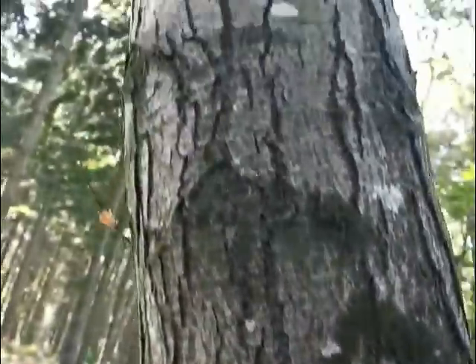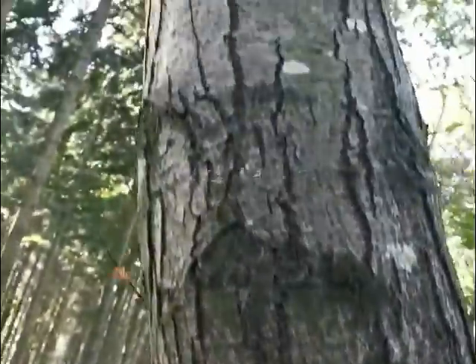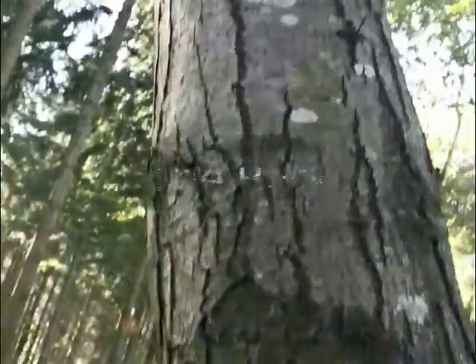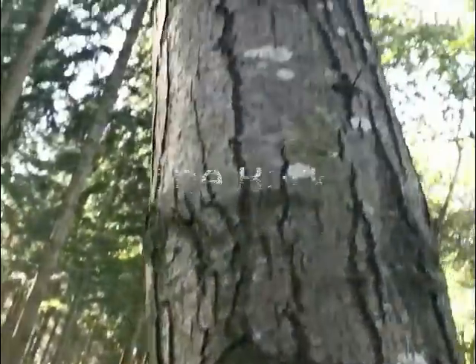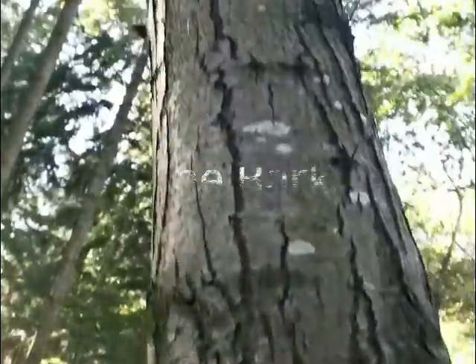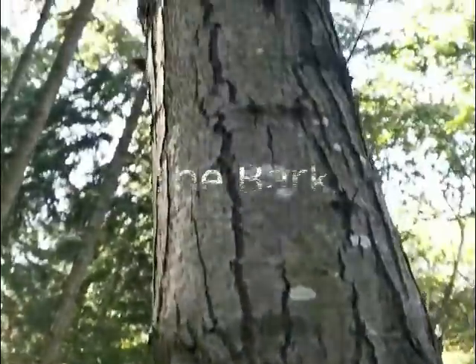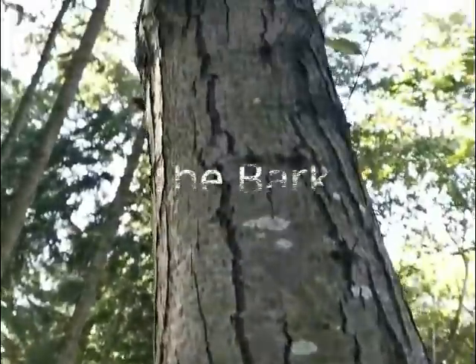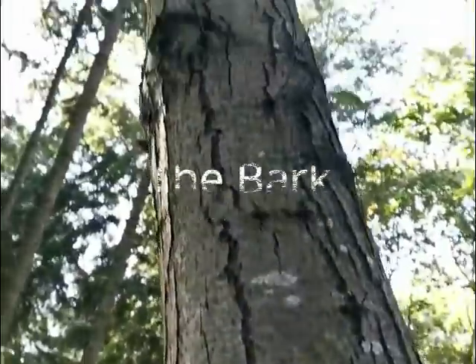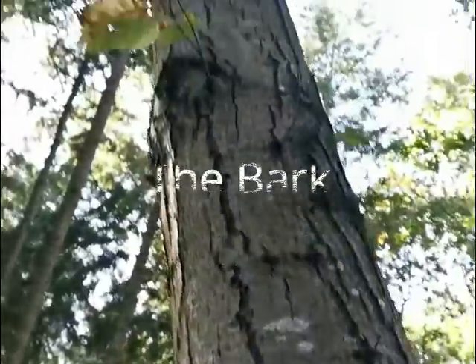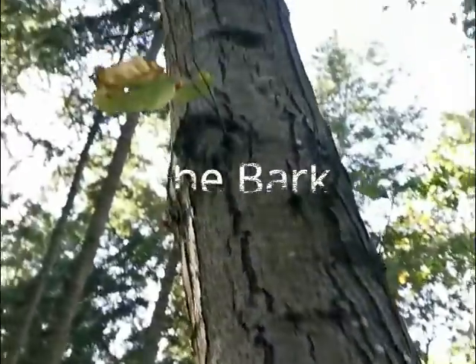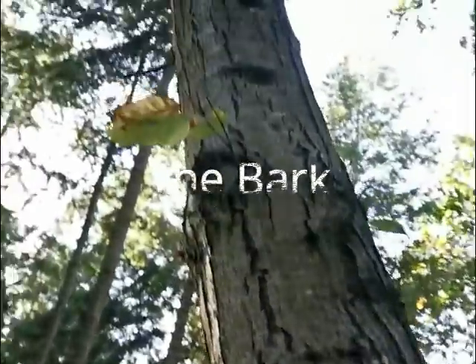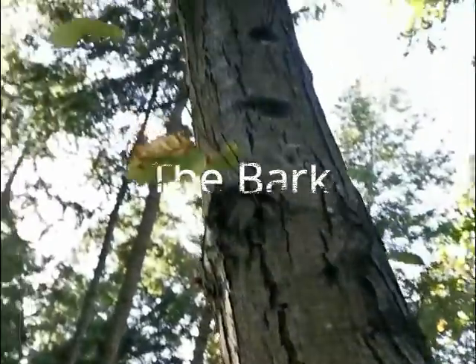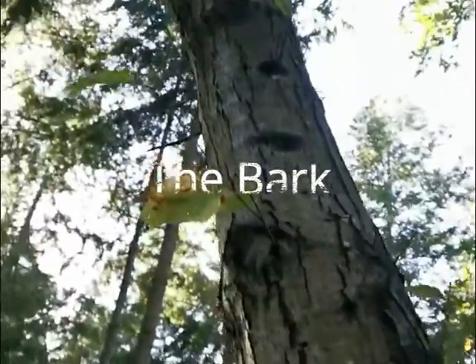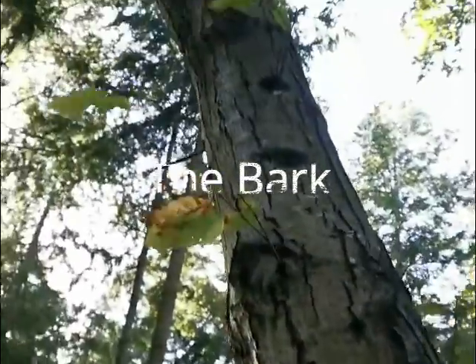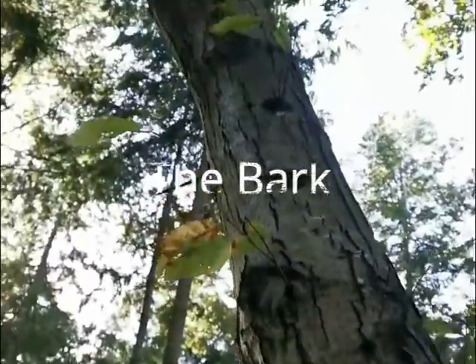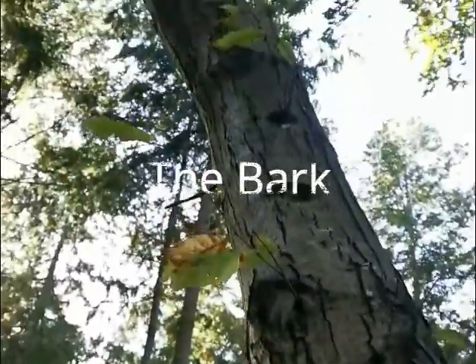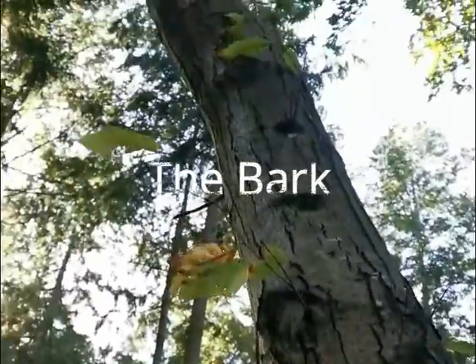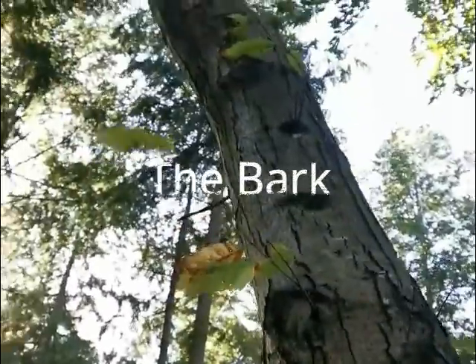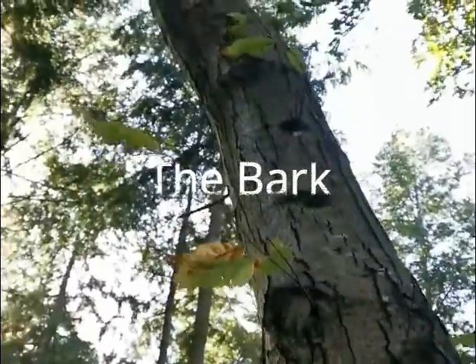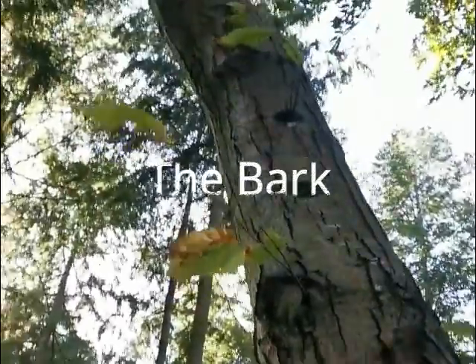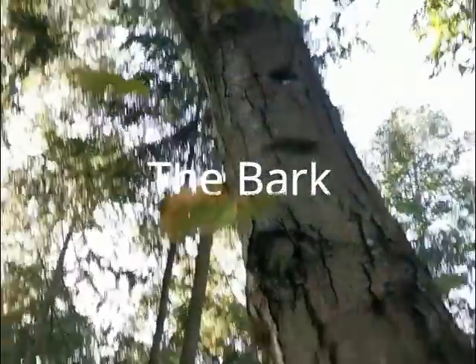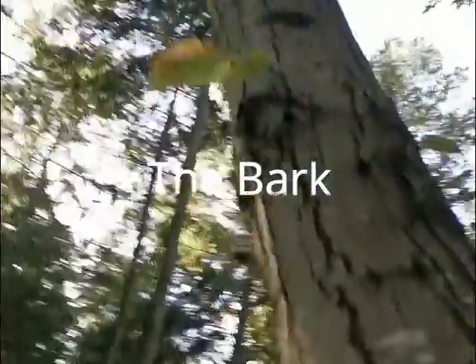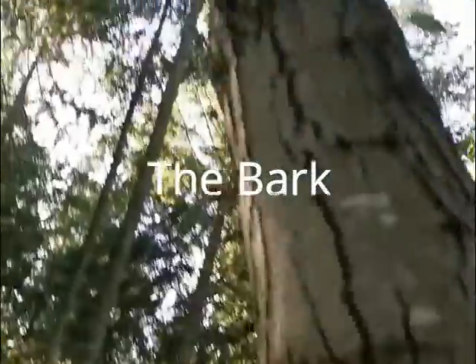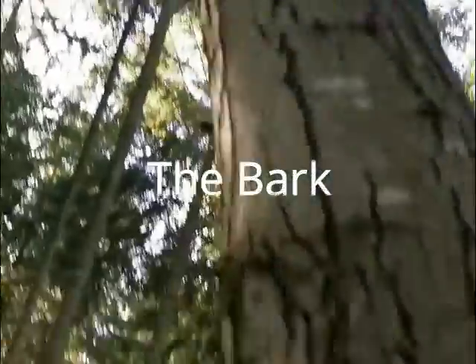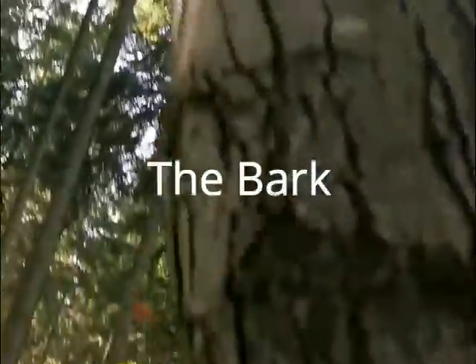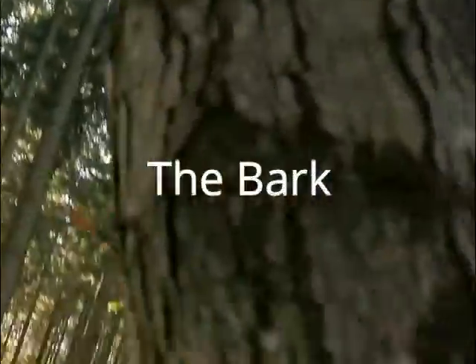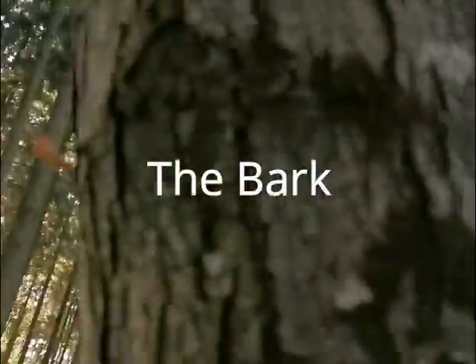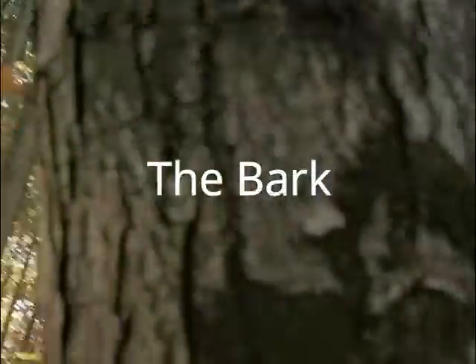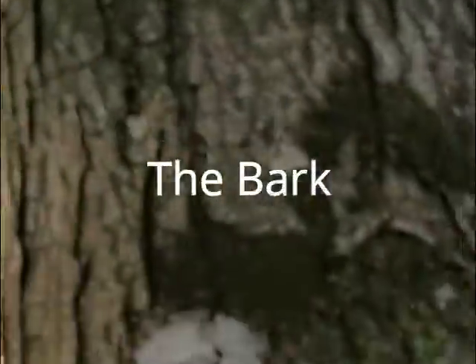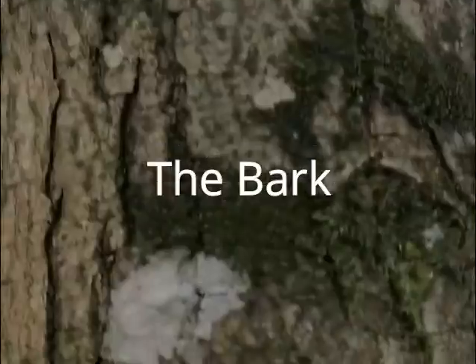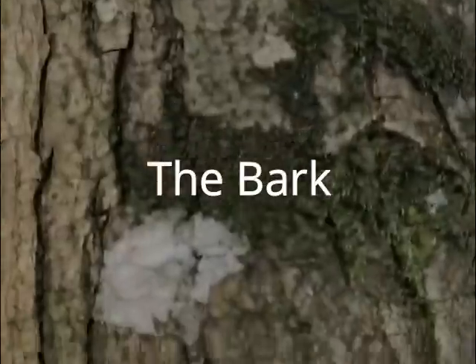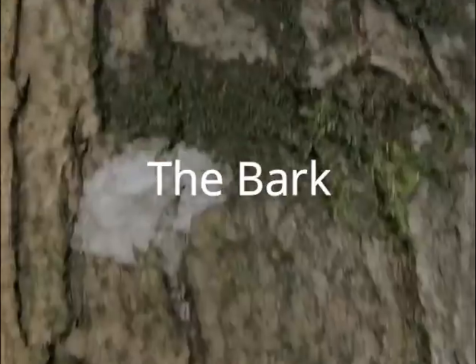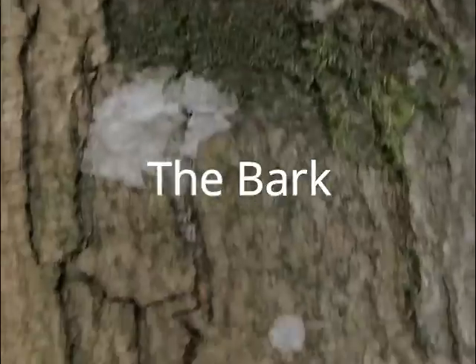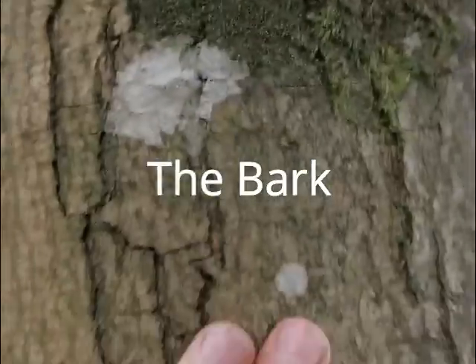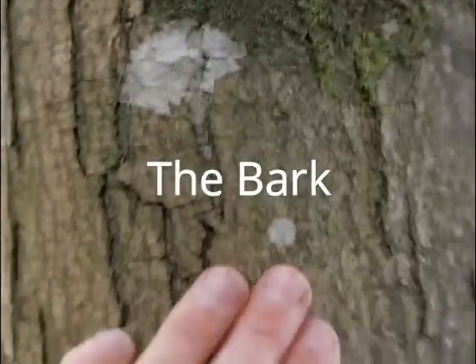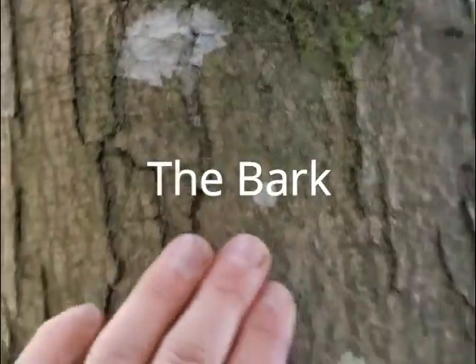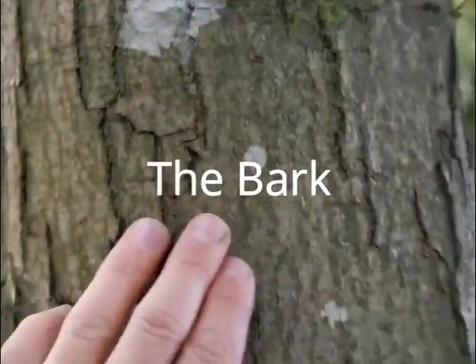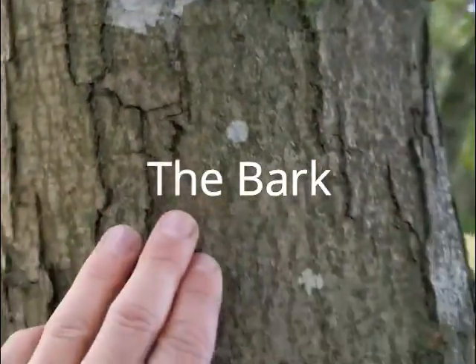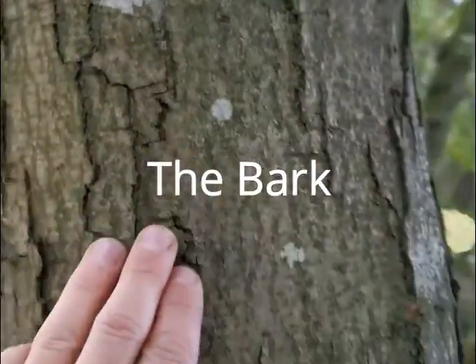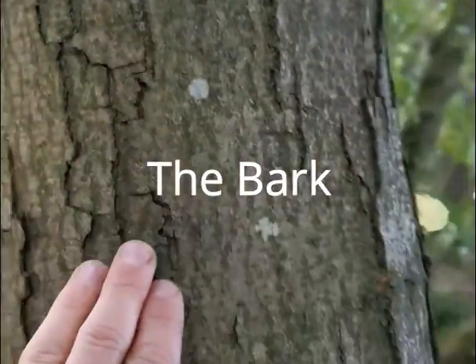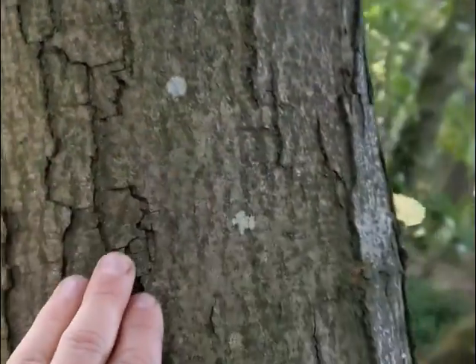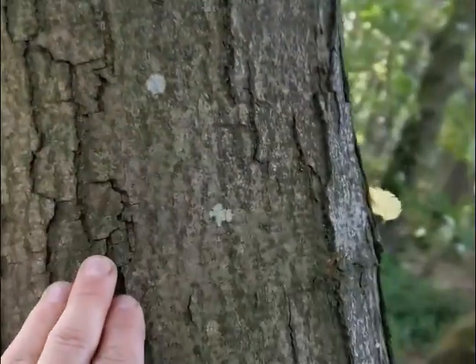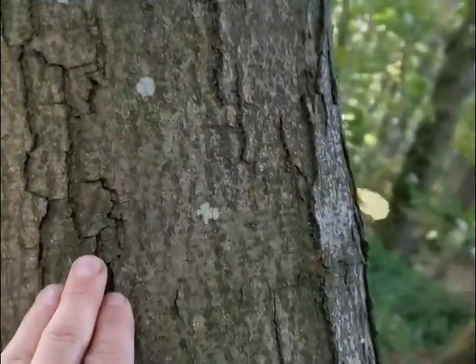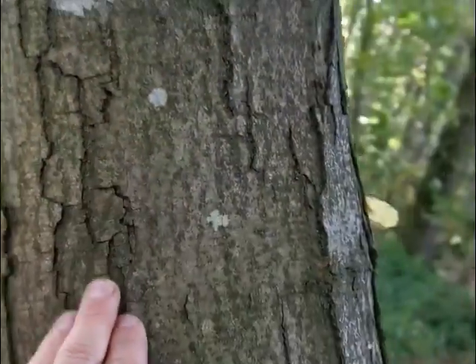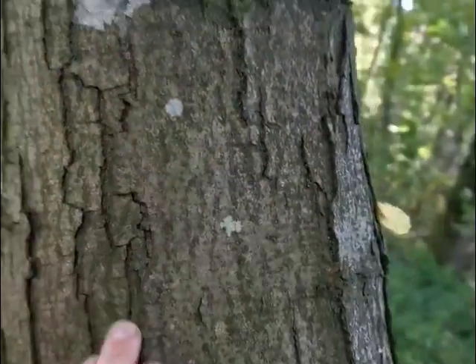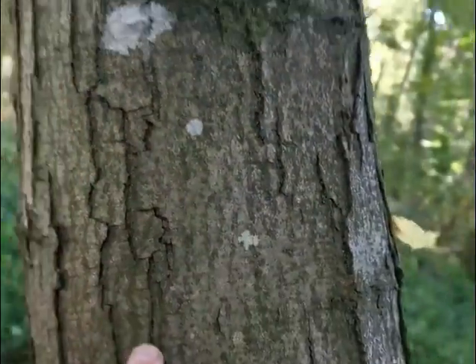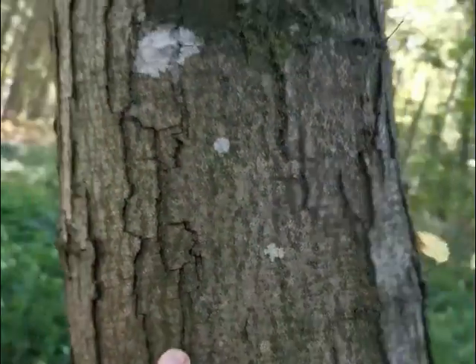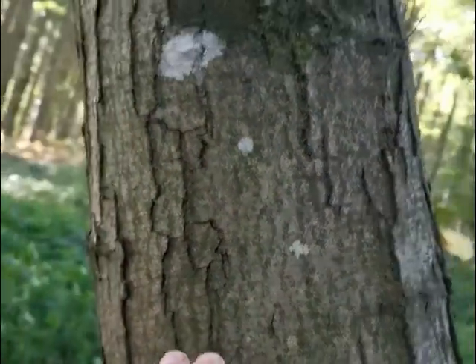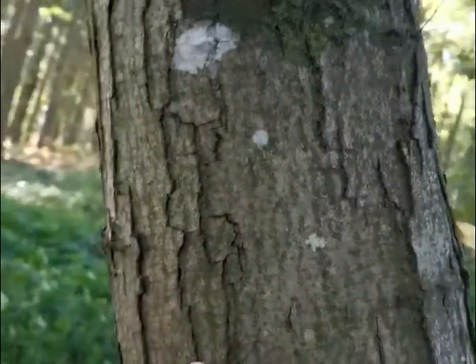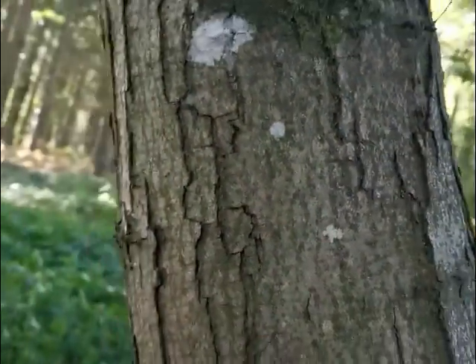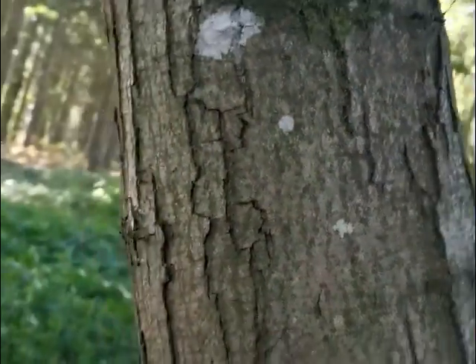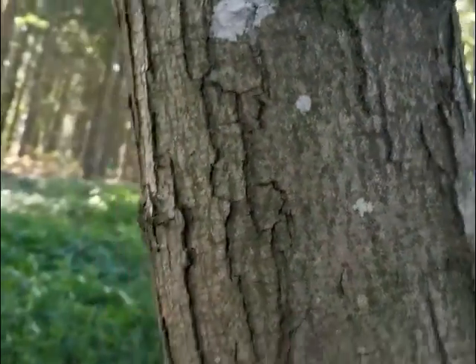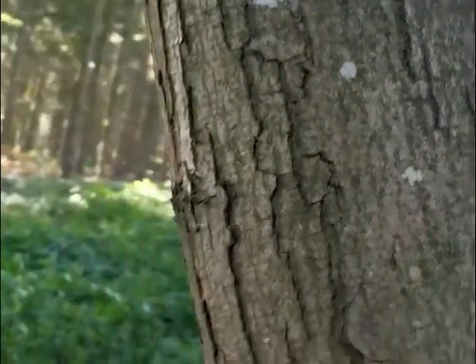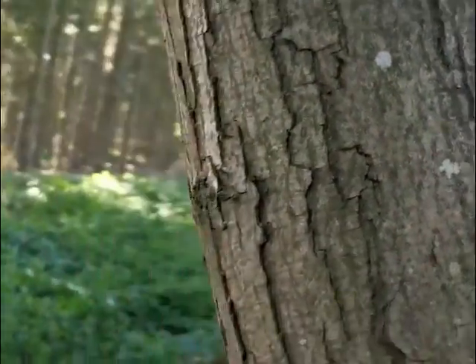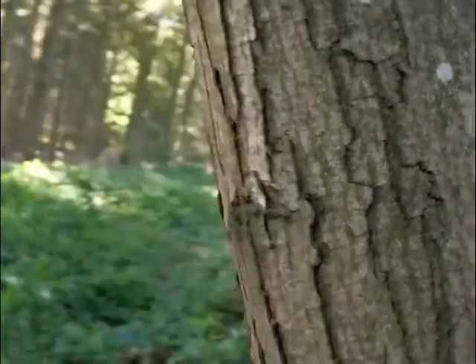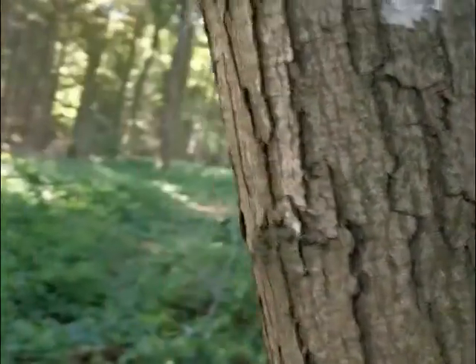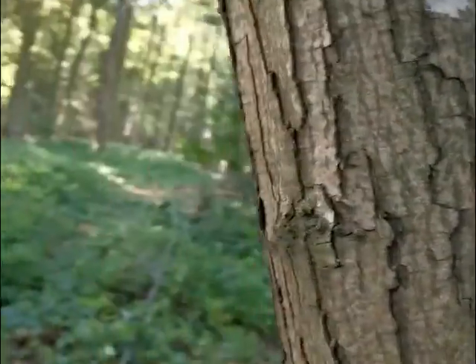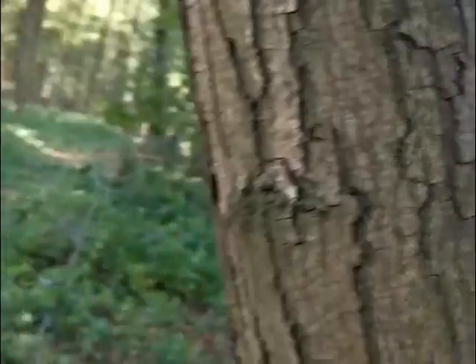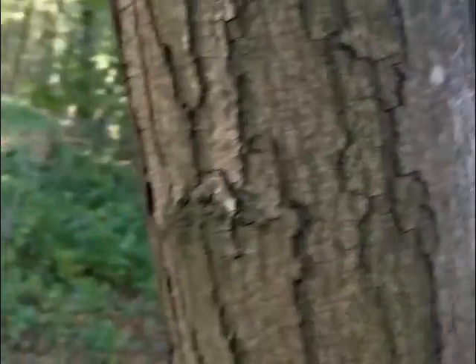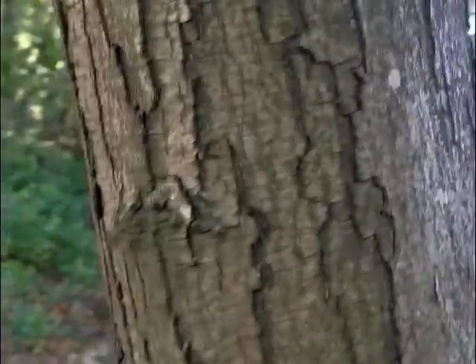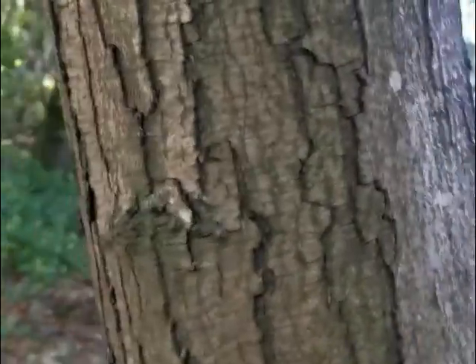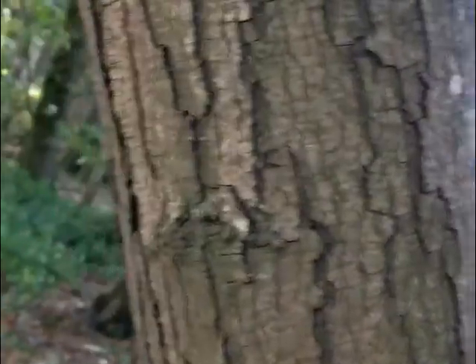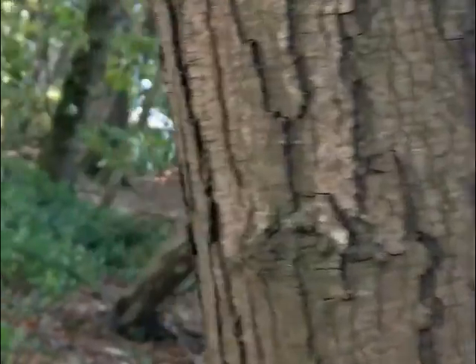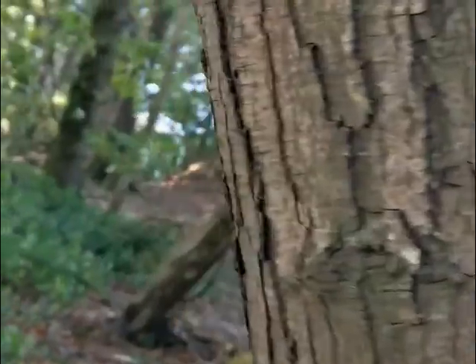The bark is smooth and green when it is young, but it turns gray and fissured with age.